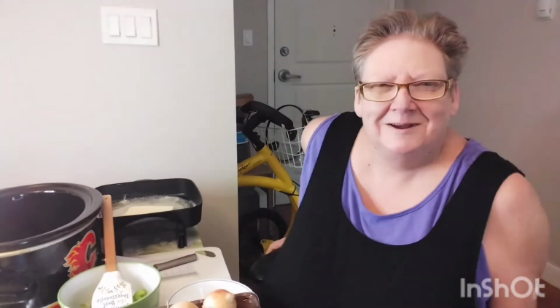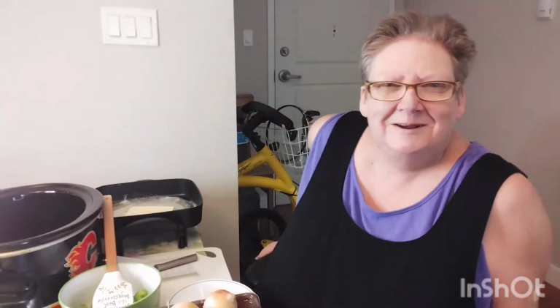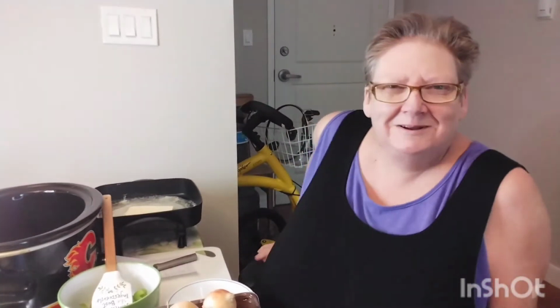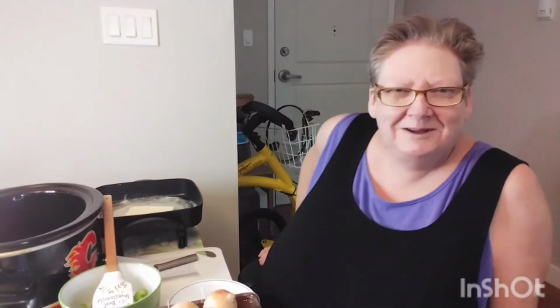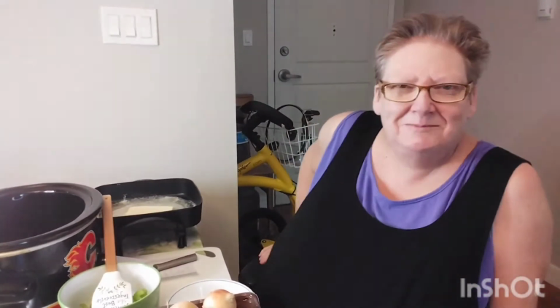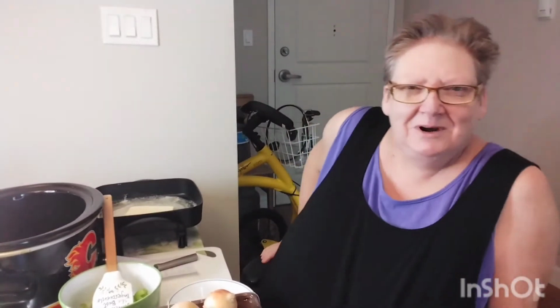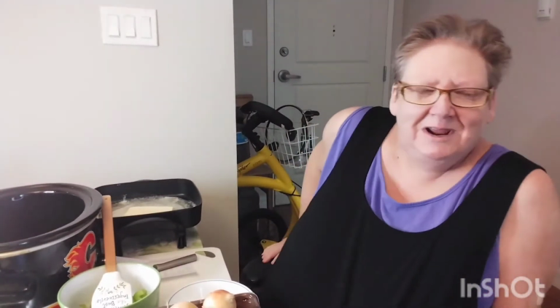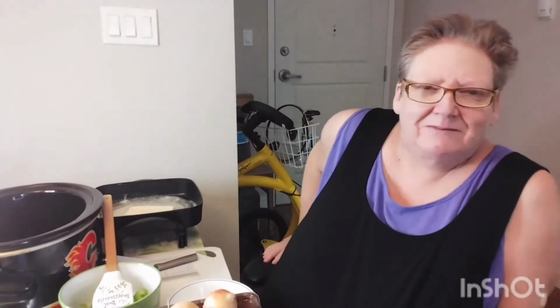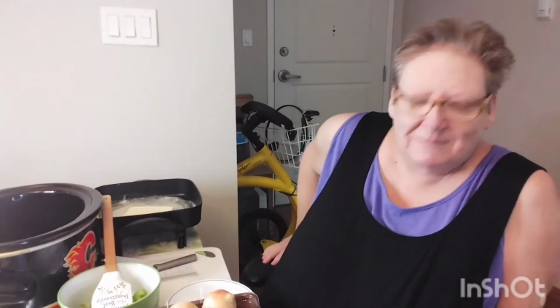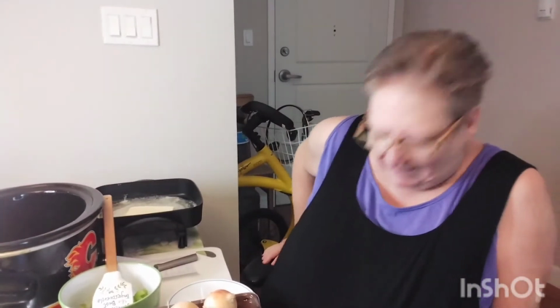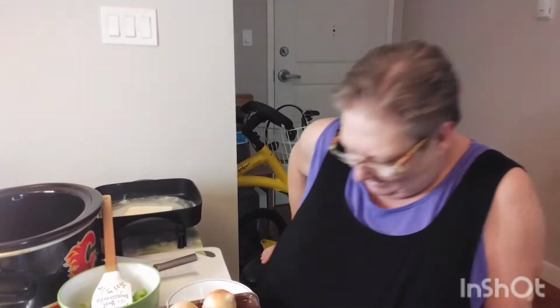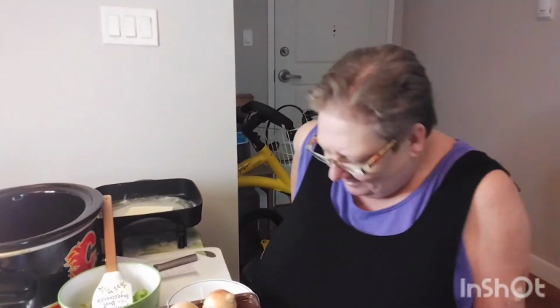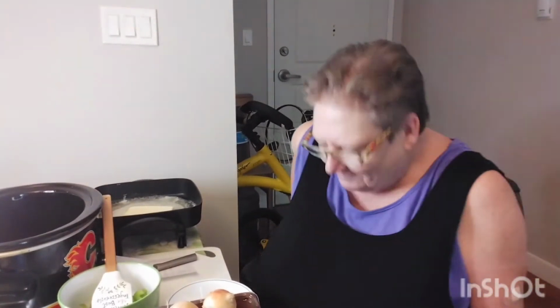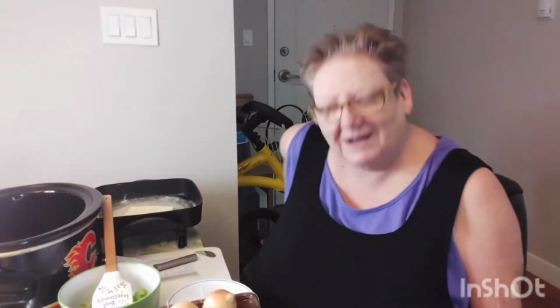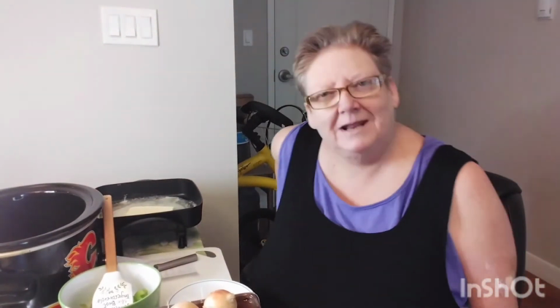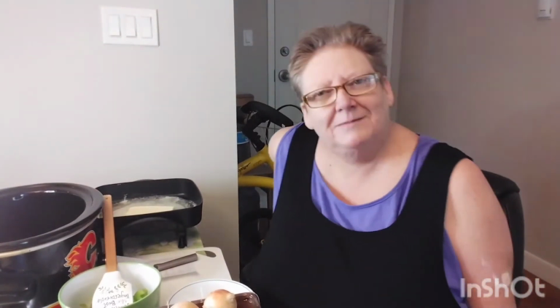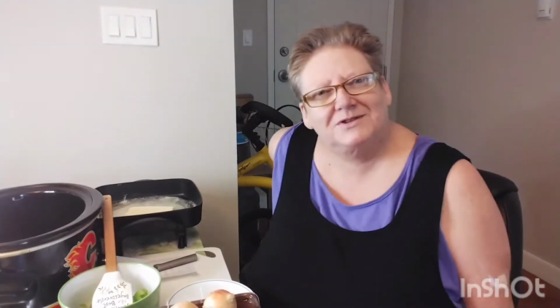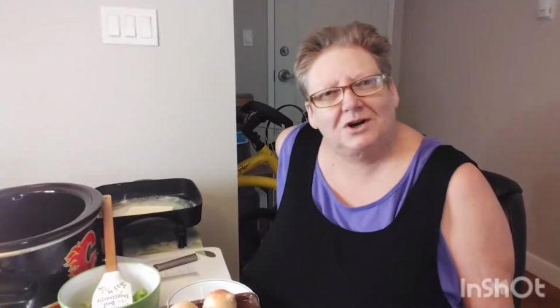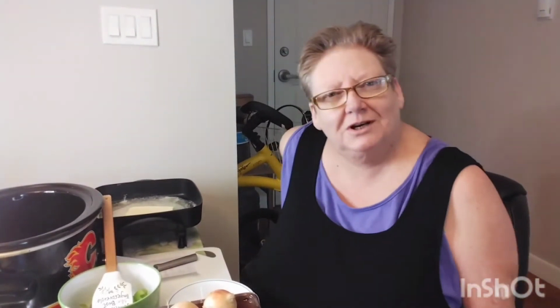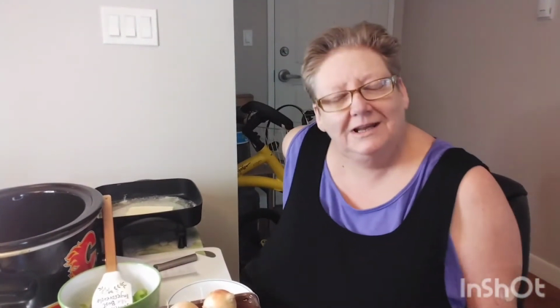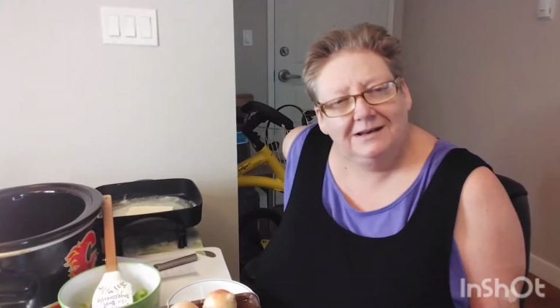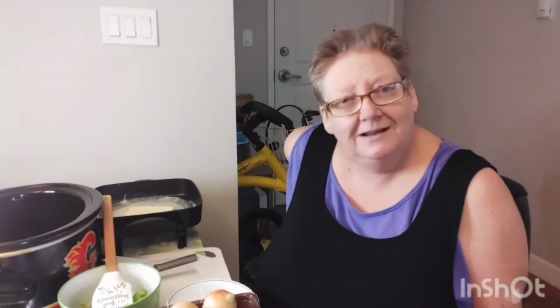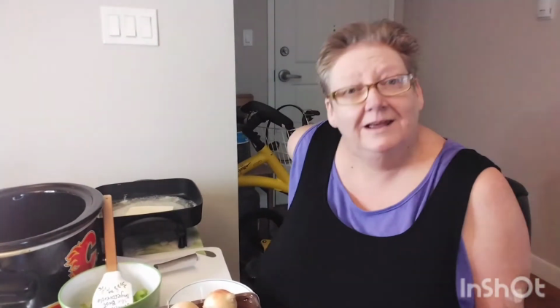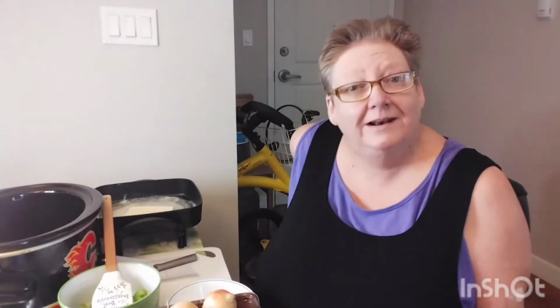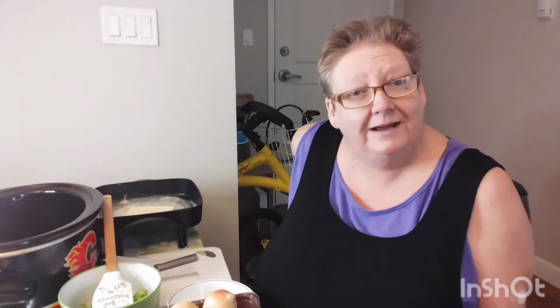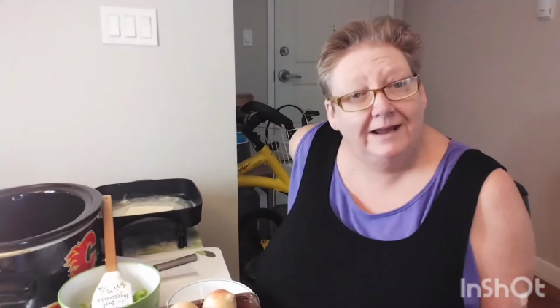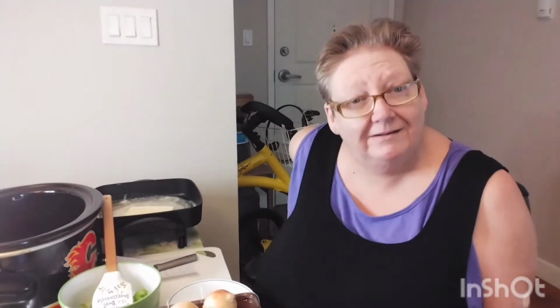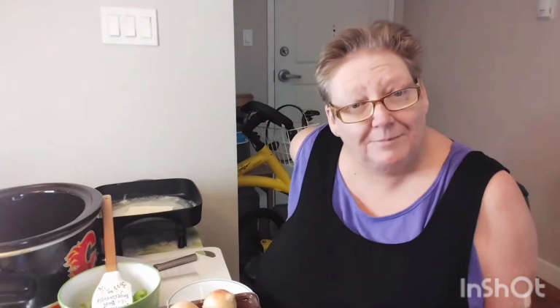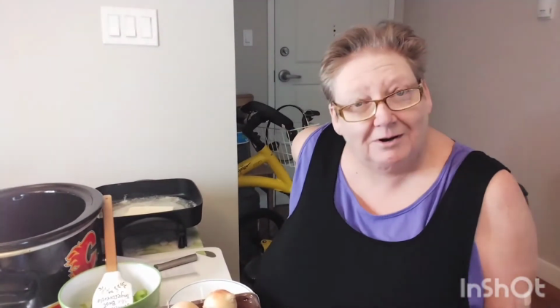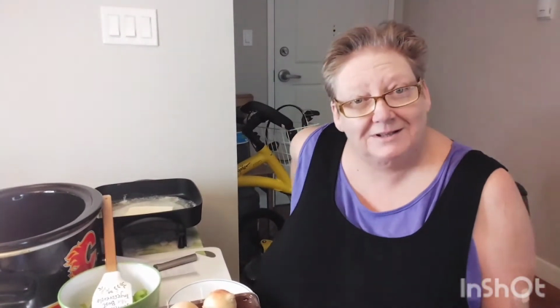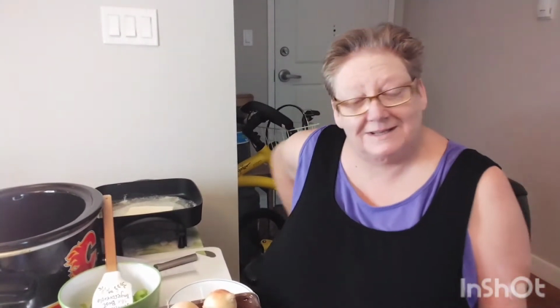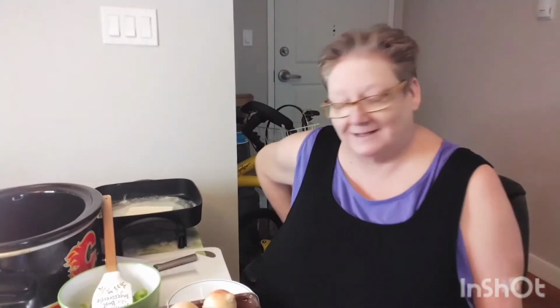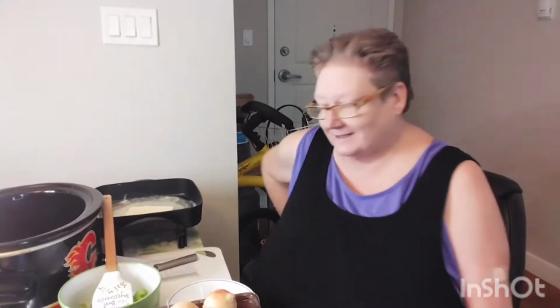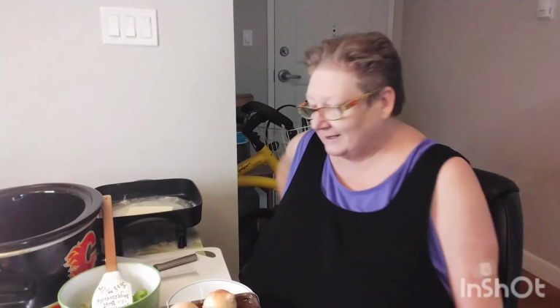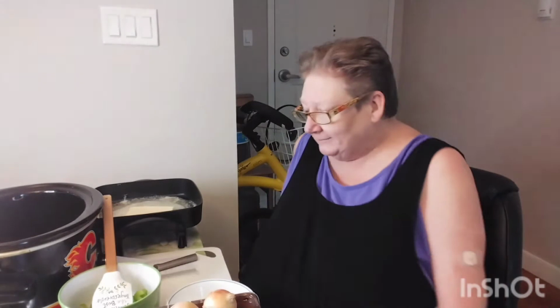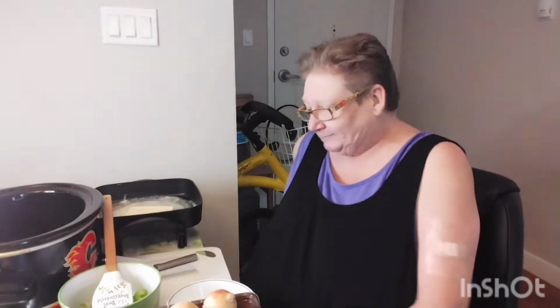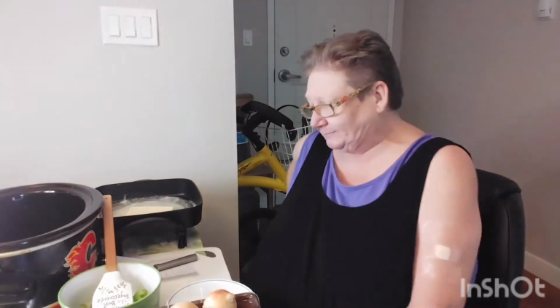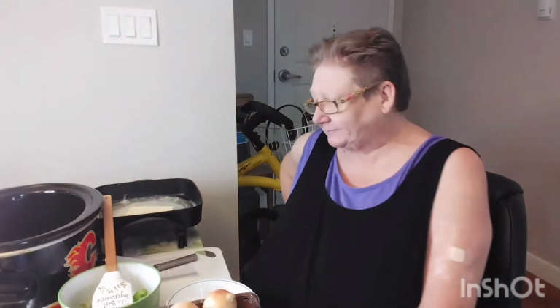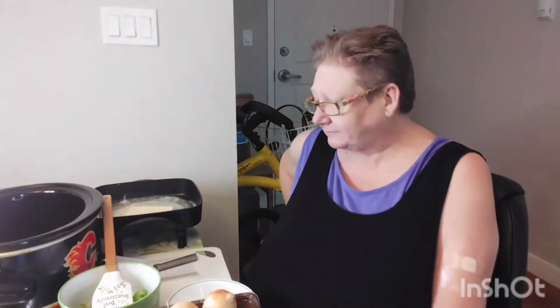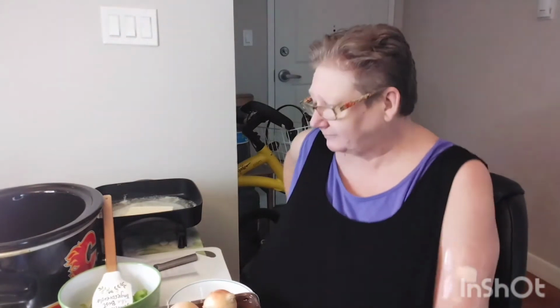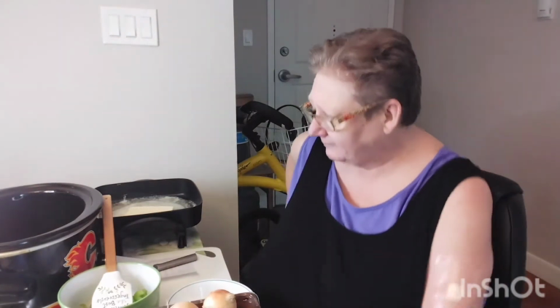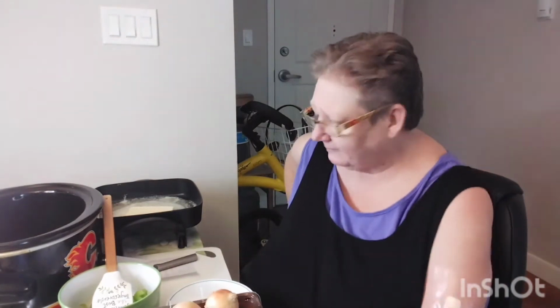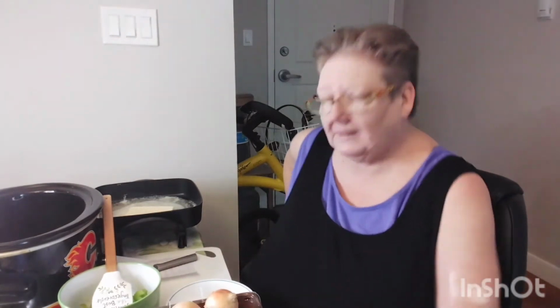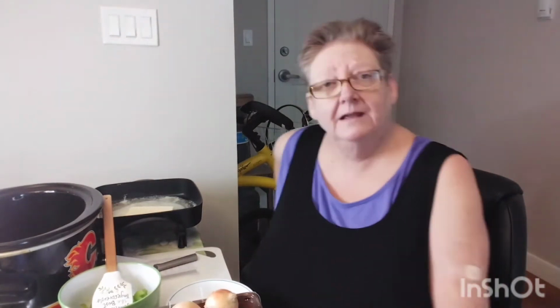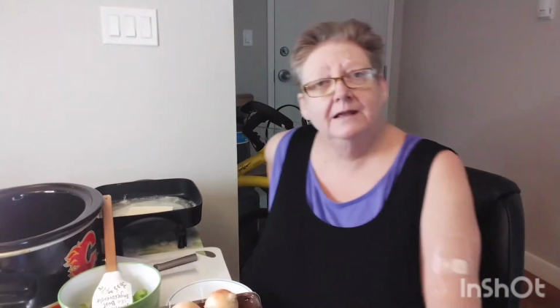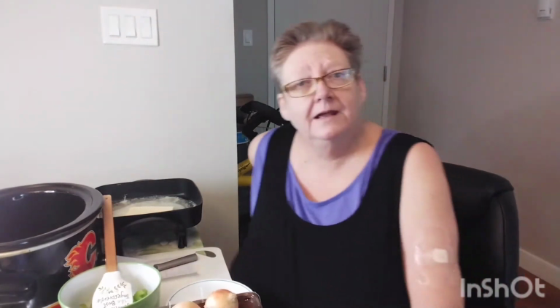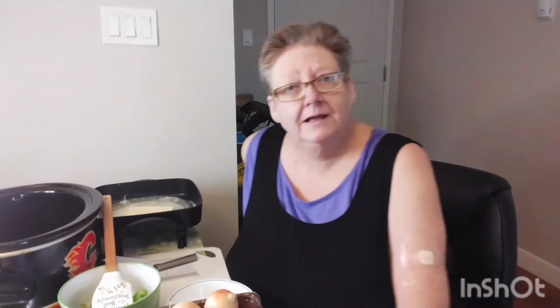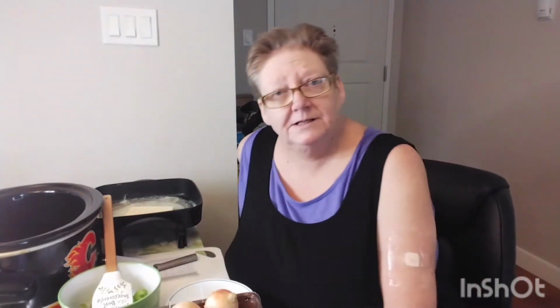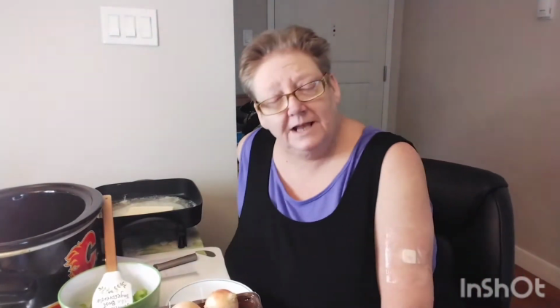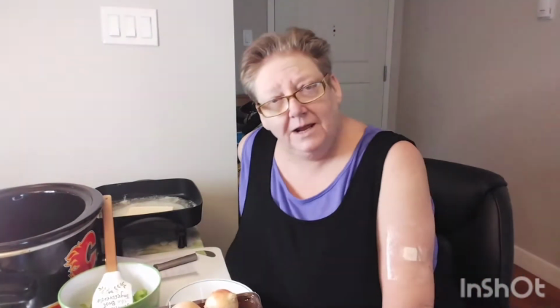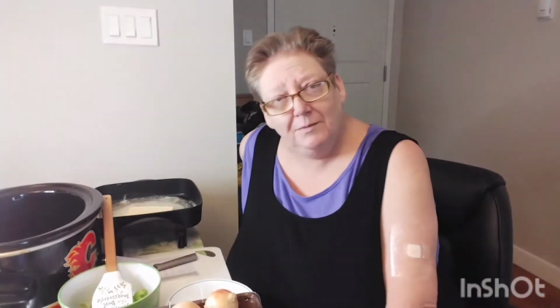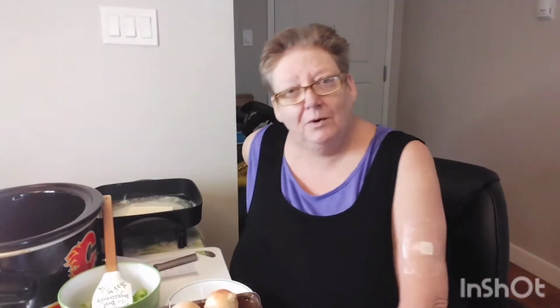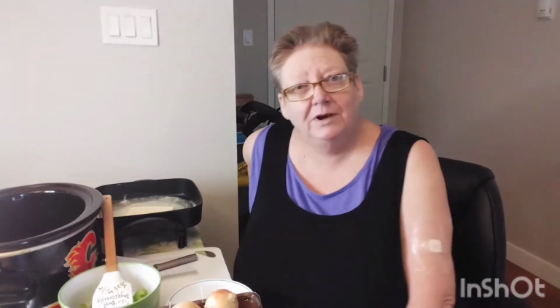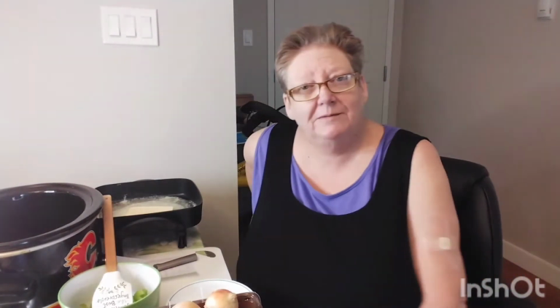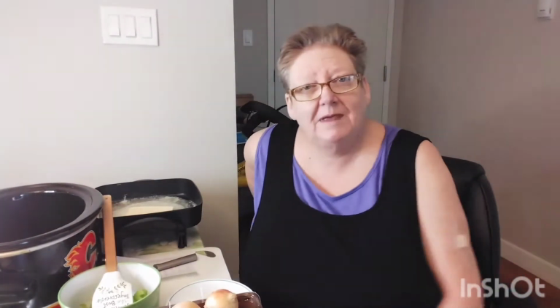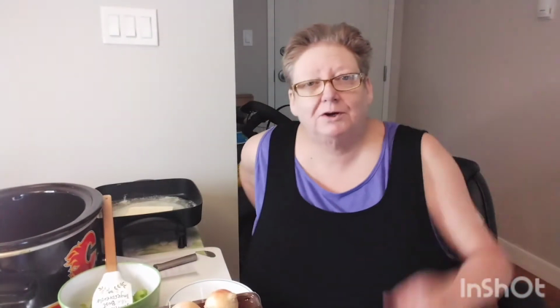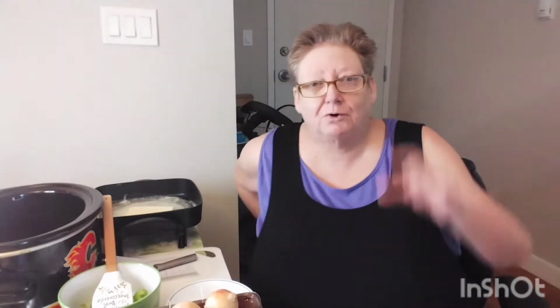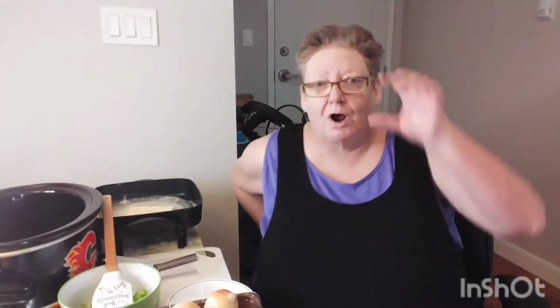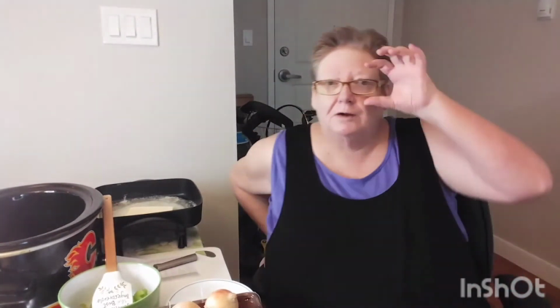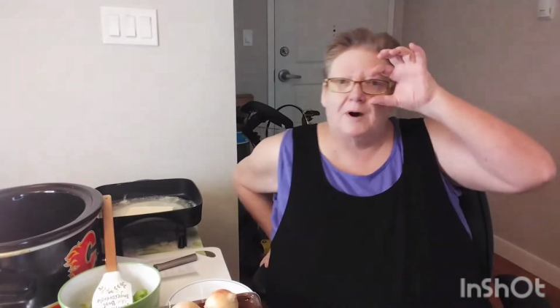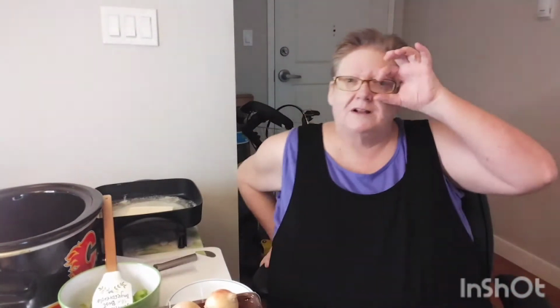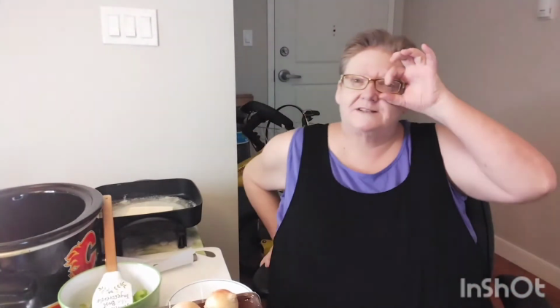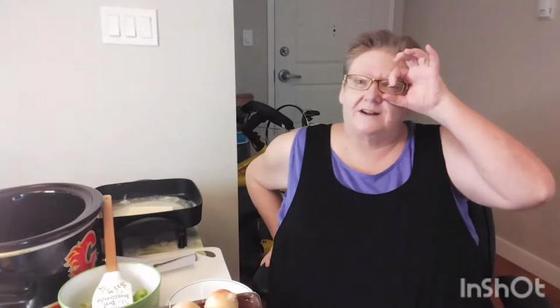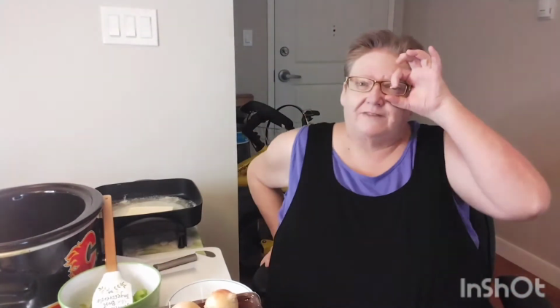Good morning everybody. My name is Darlene and I have Parkinson's. Today we're going to make crock-pot stuffing.